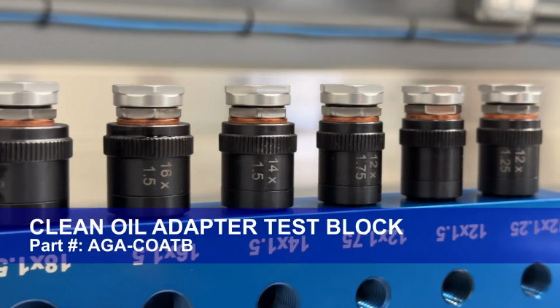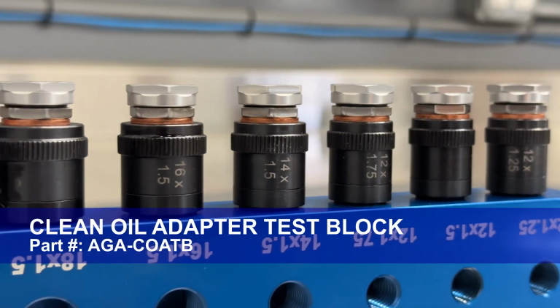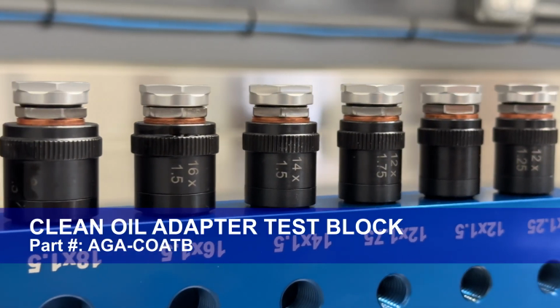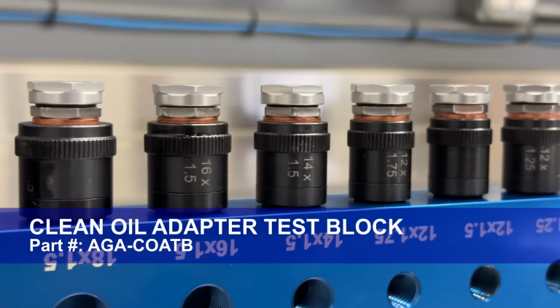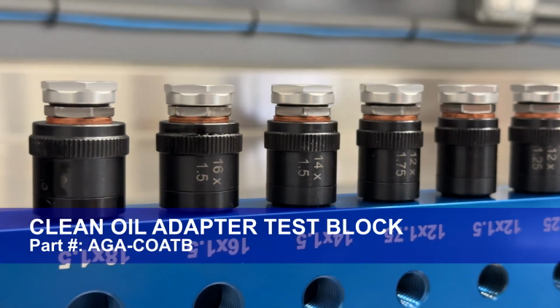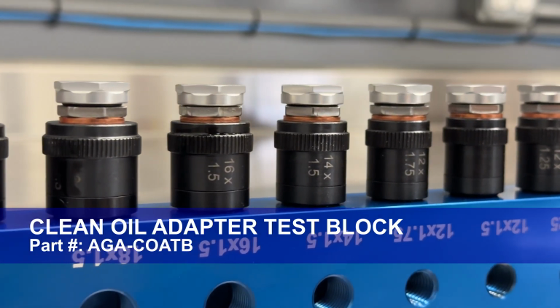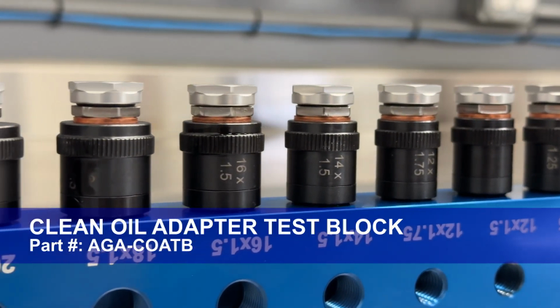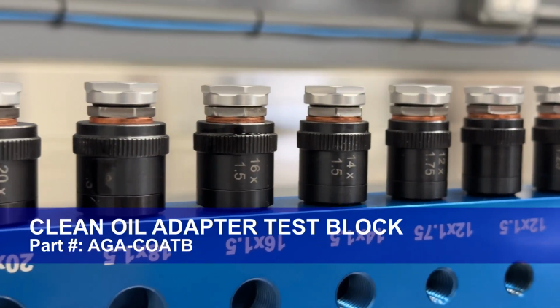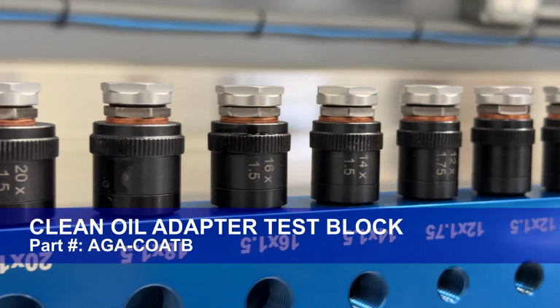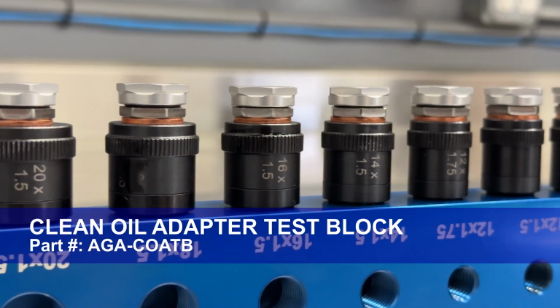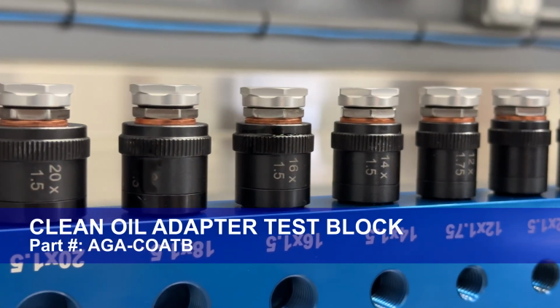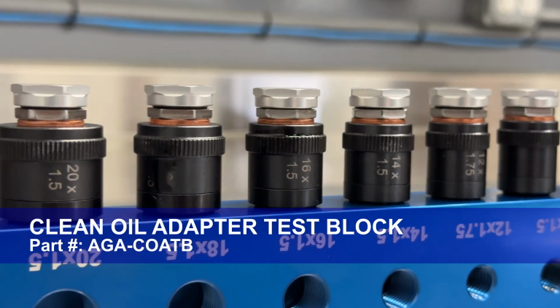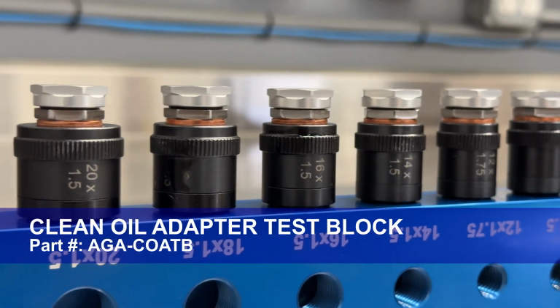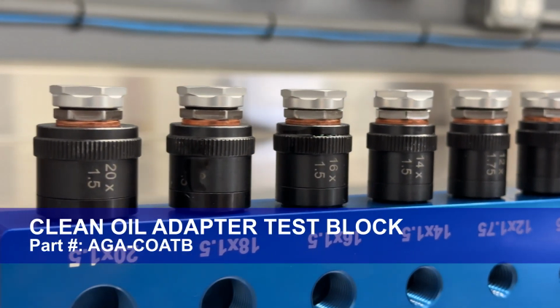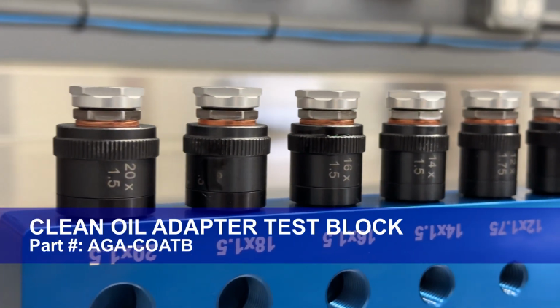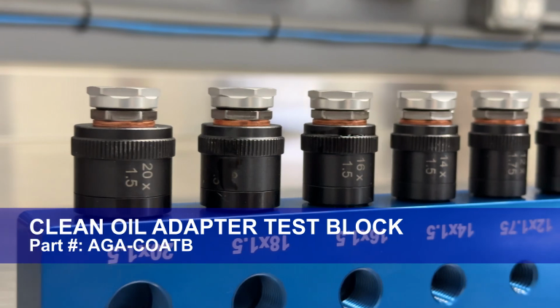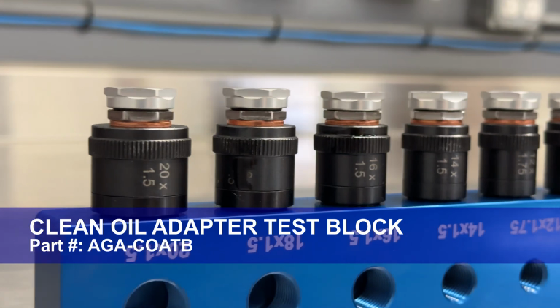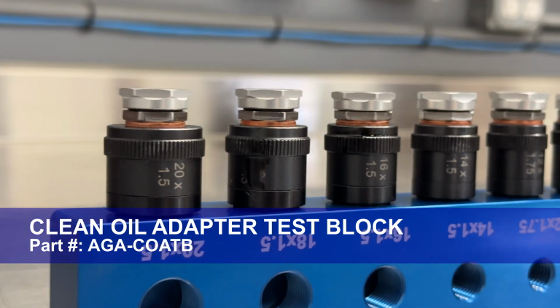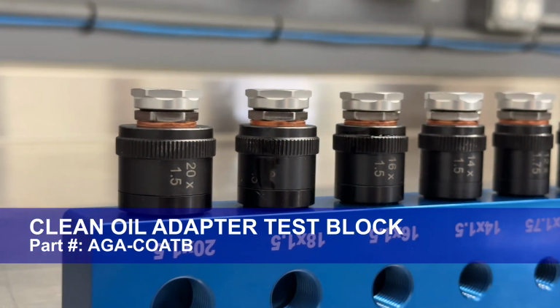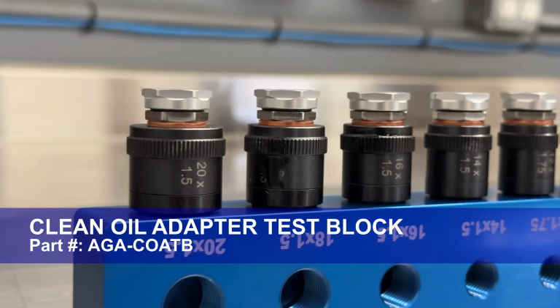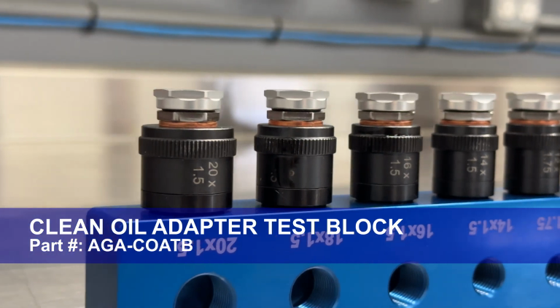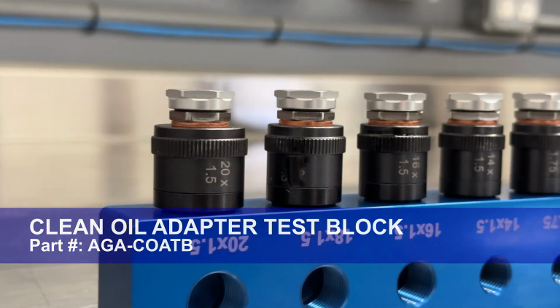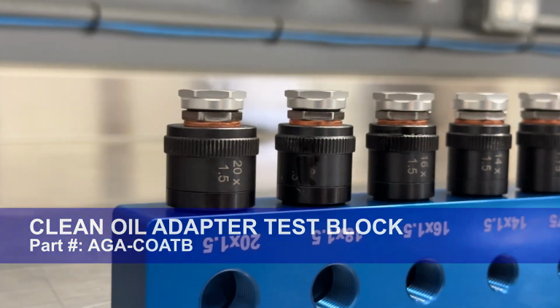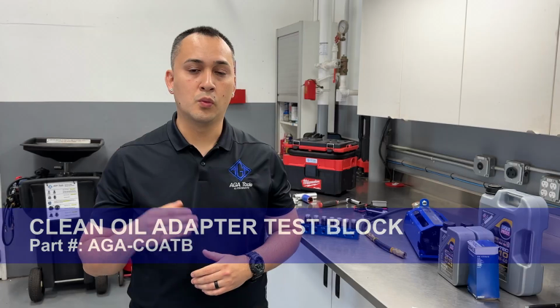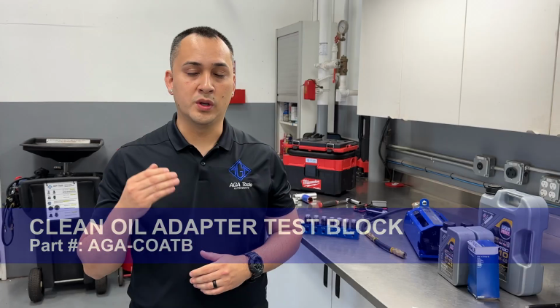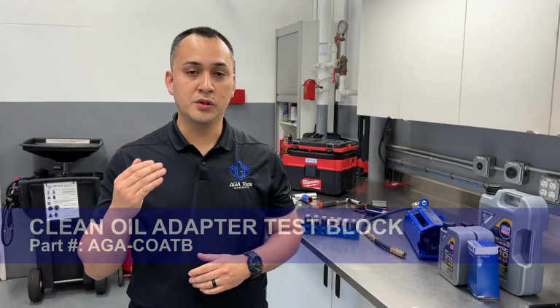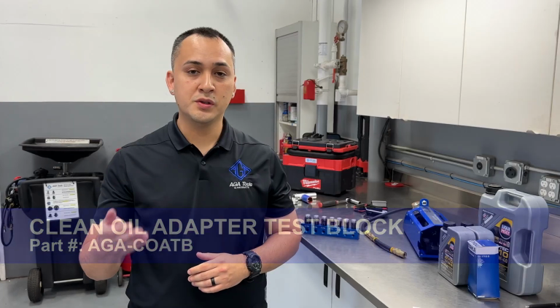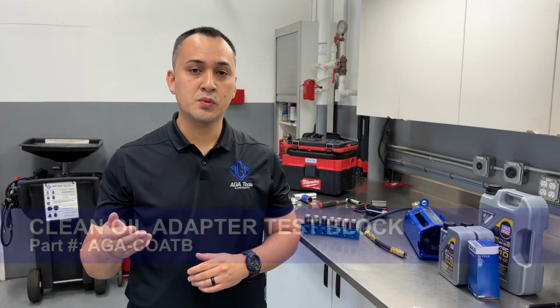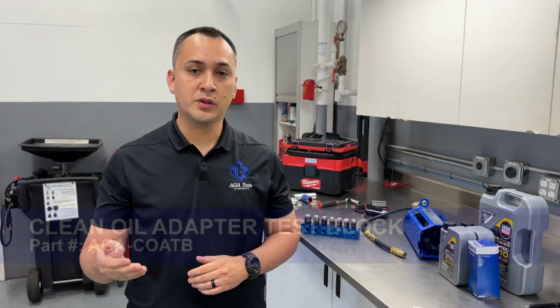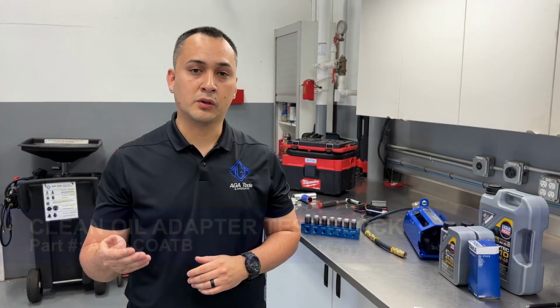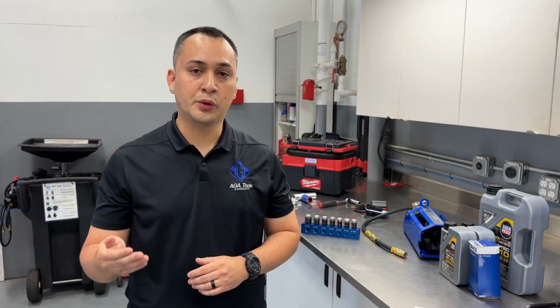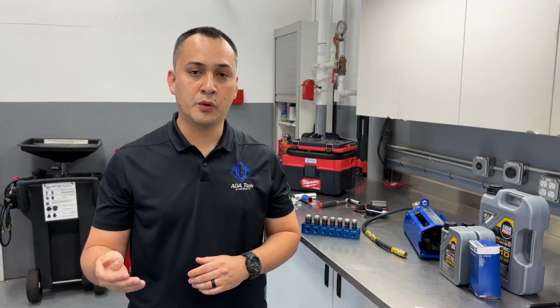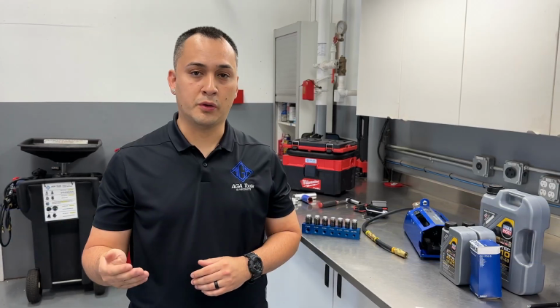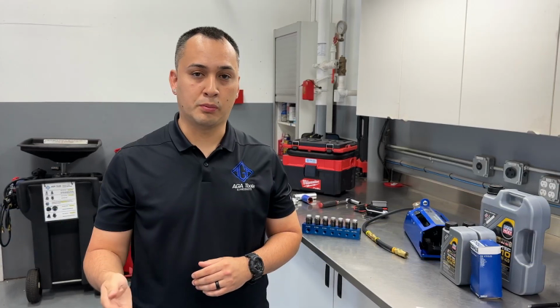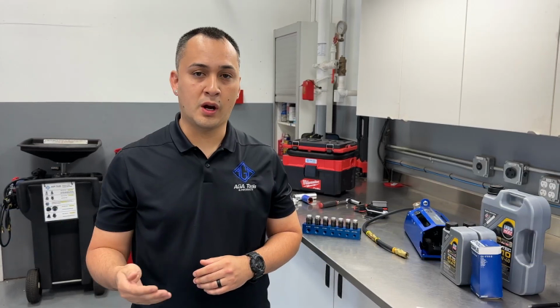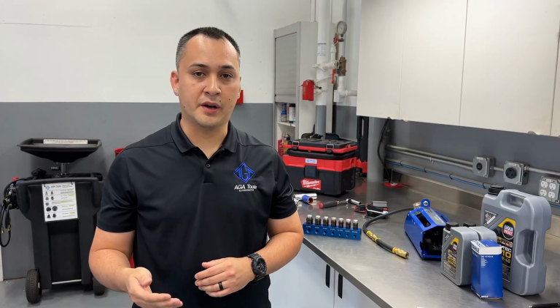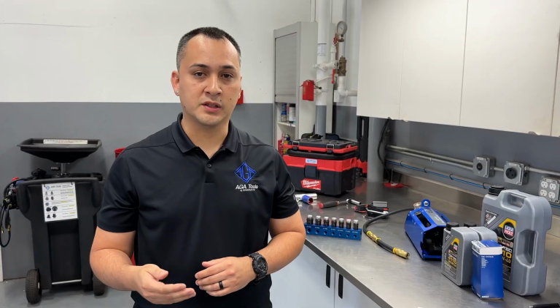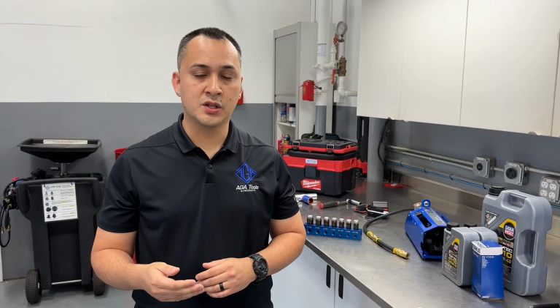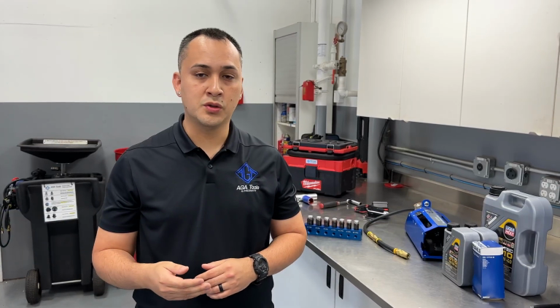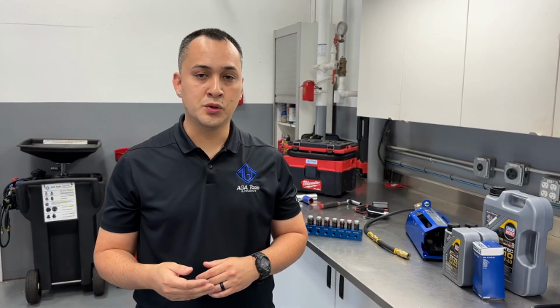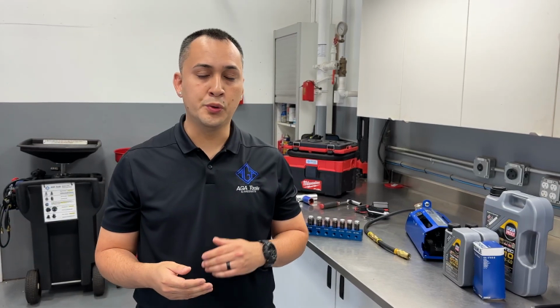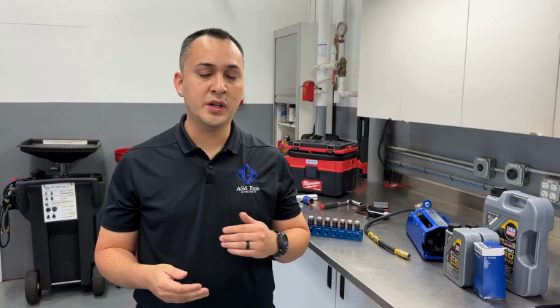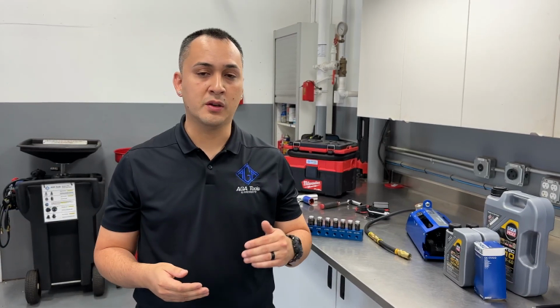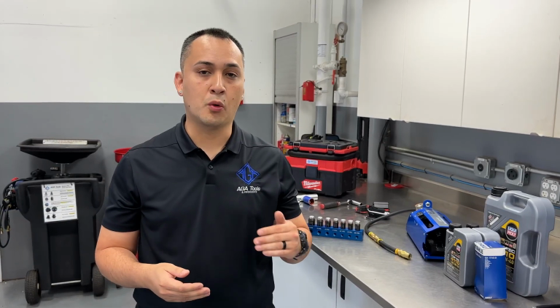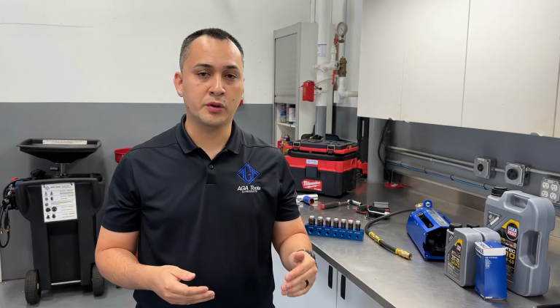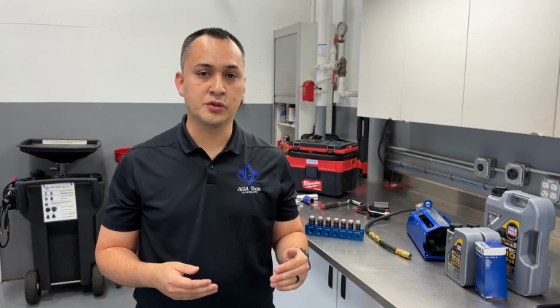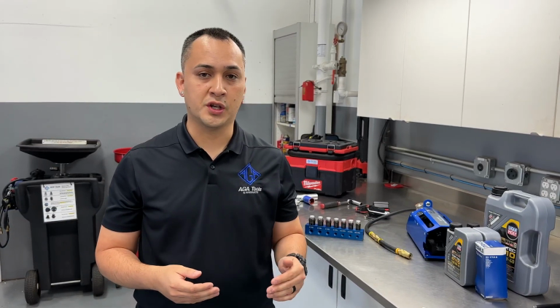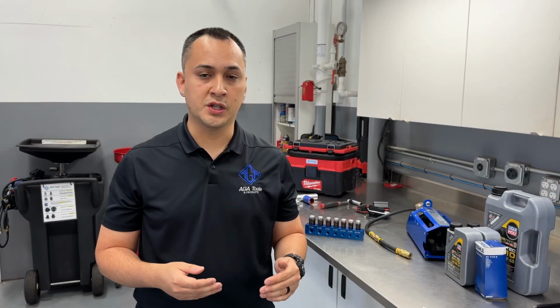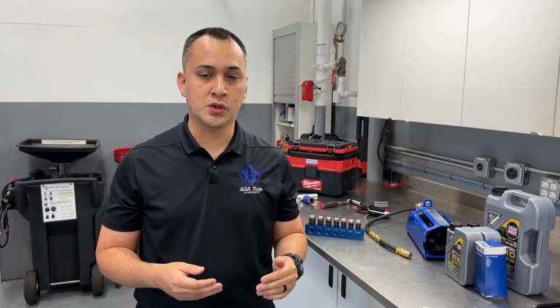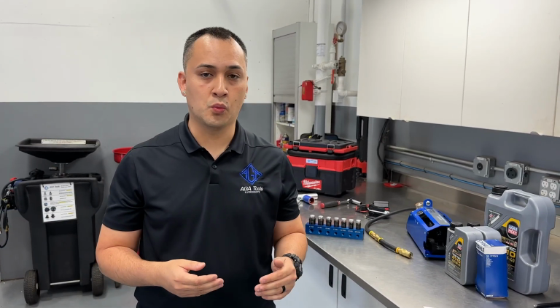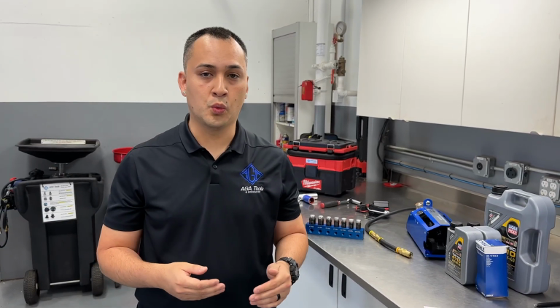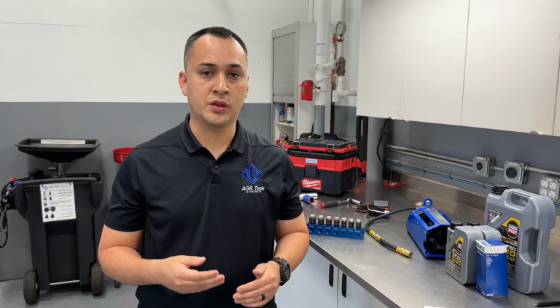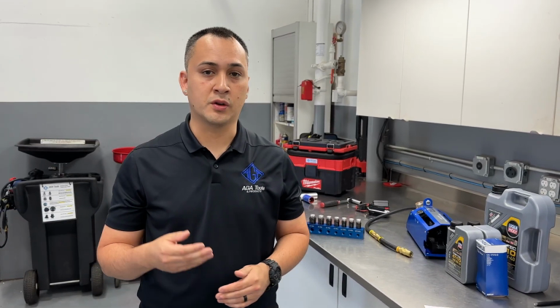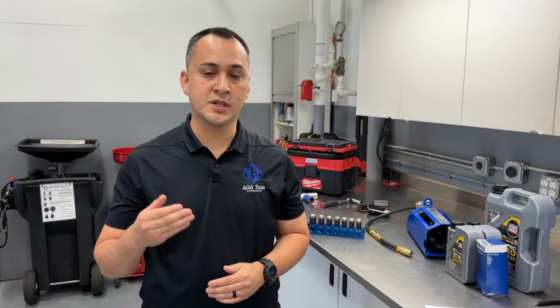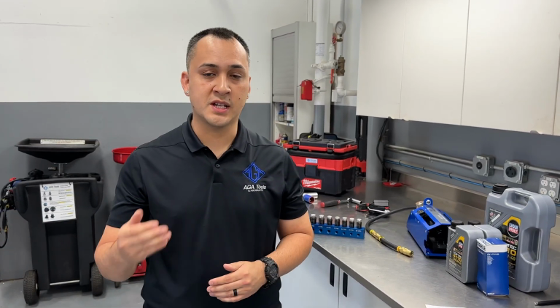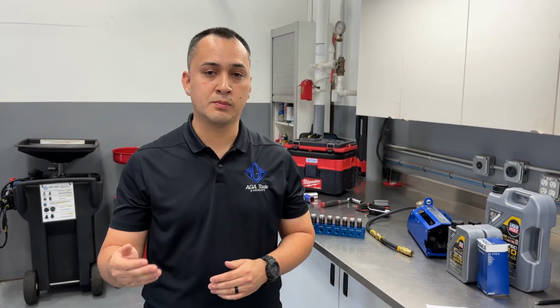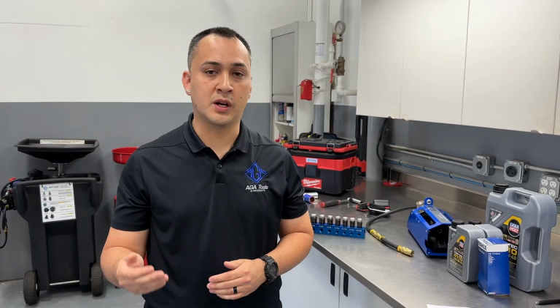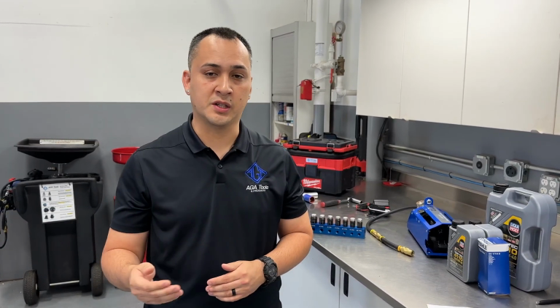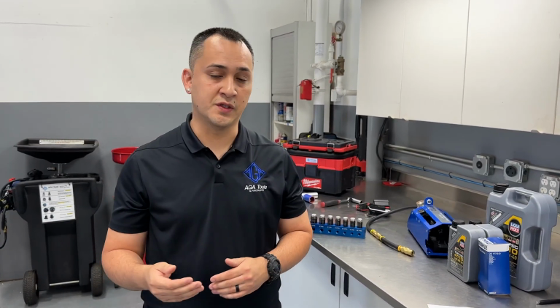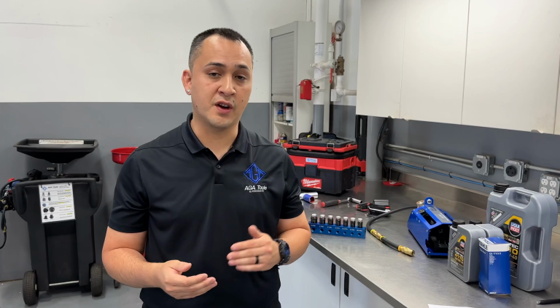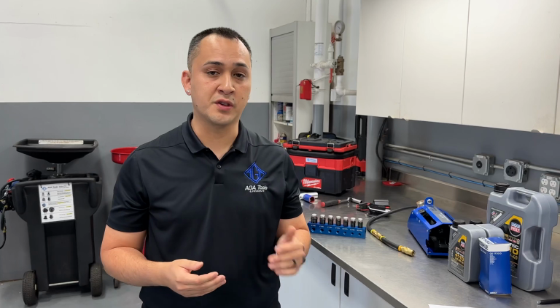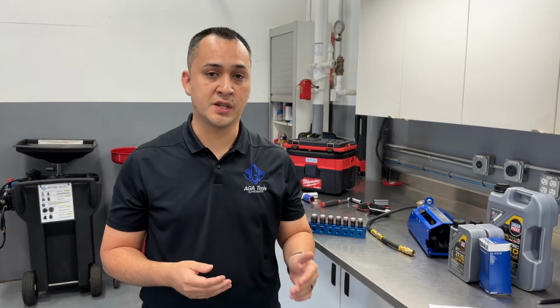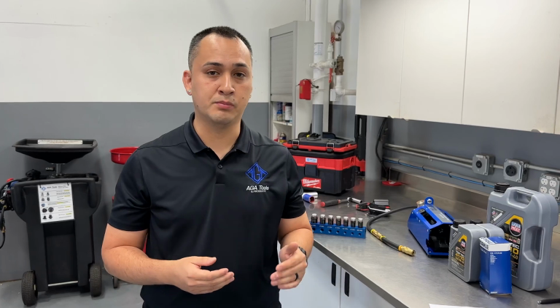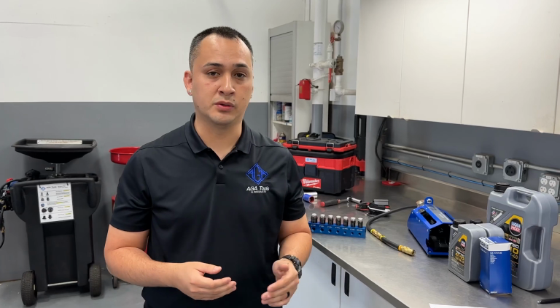Introducing the clean oil adapter test block. When used with our clean oil products, doing an oil change with our test block is very simple.